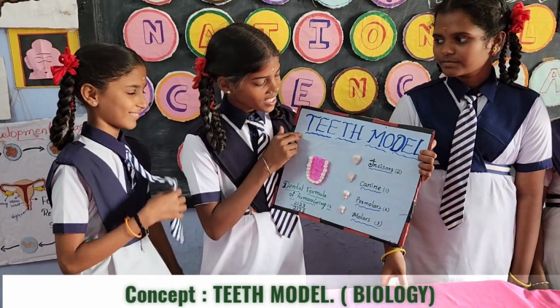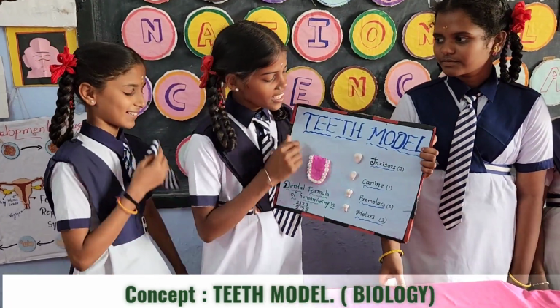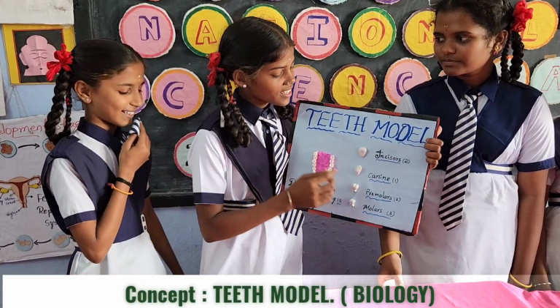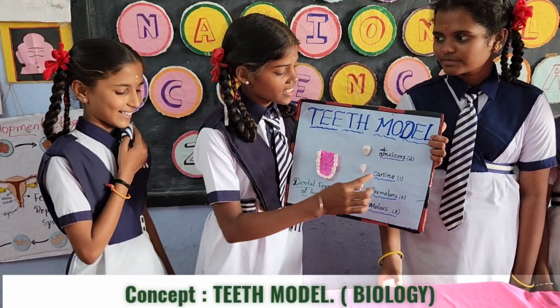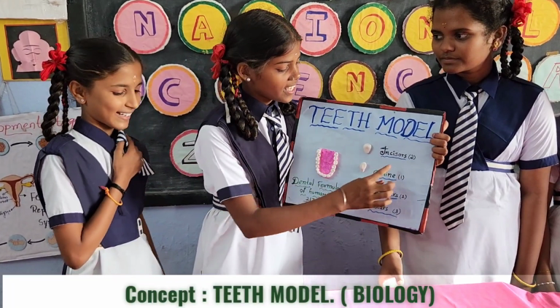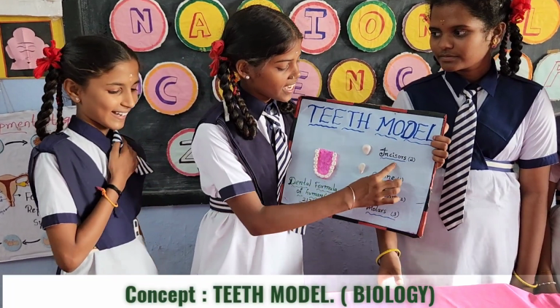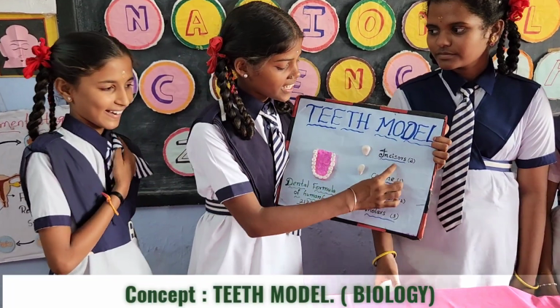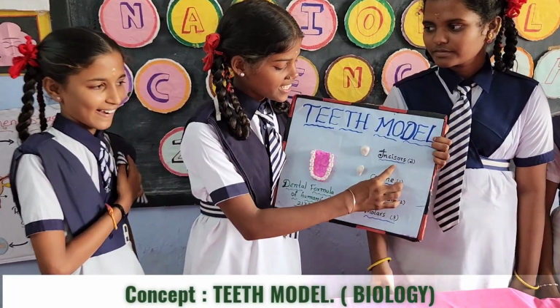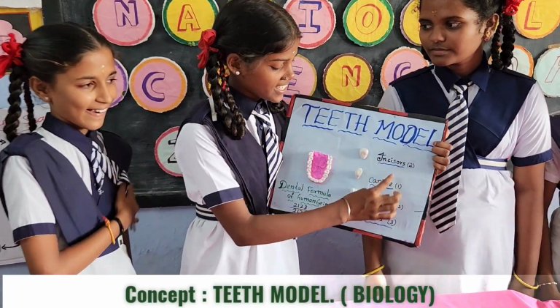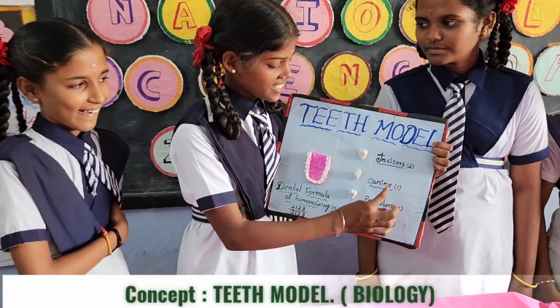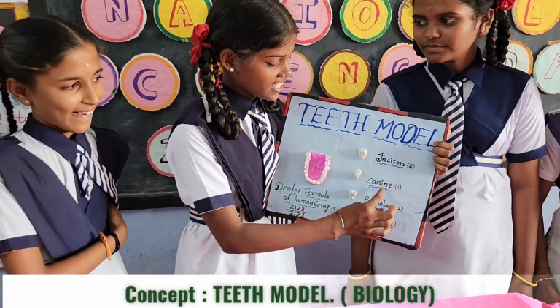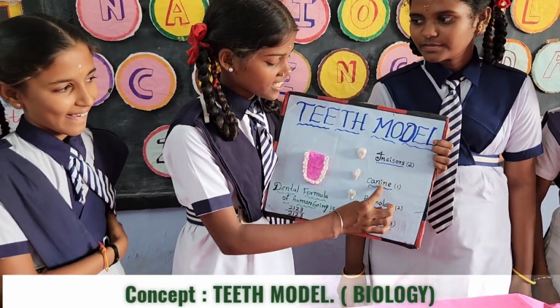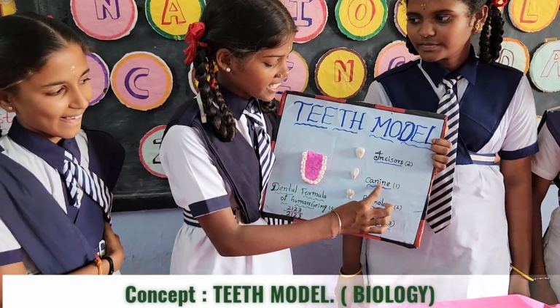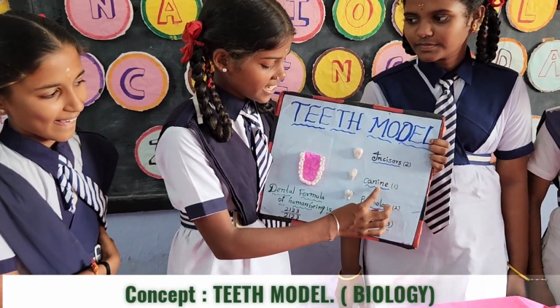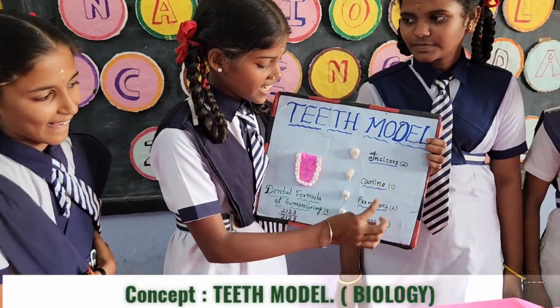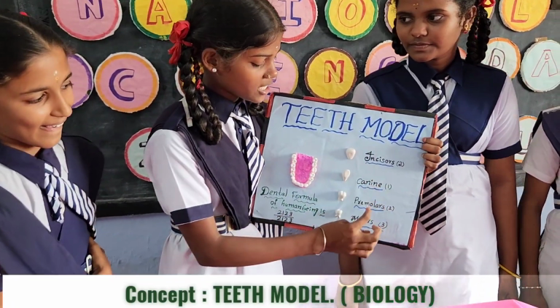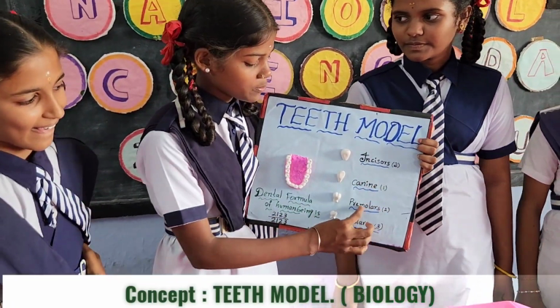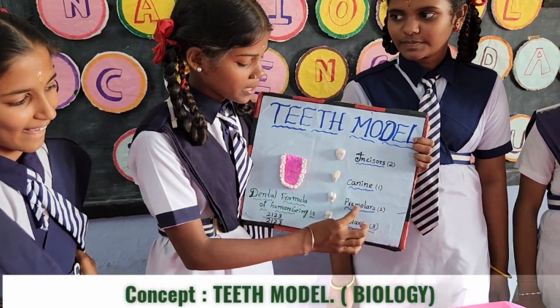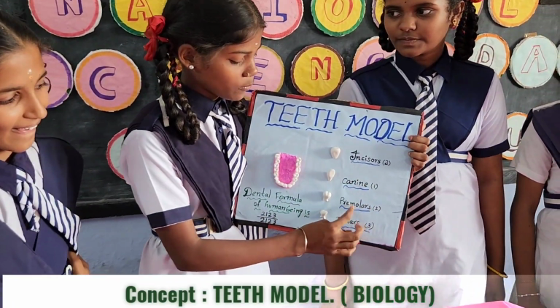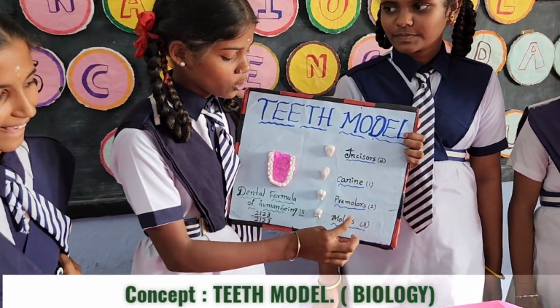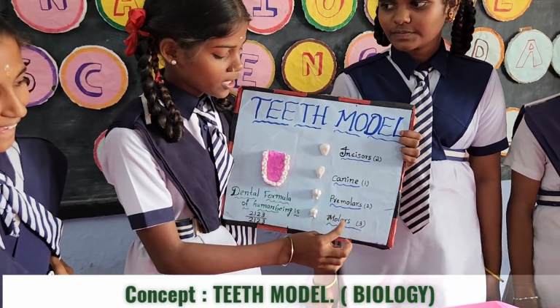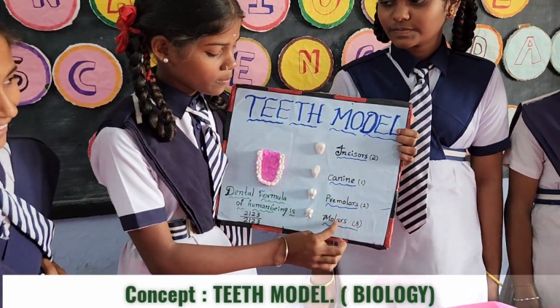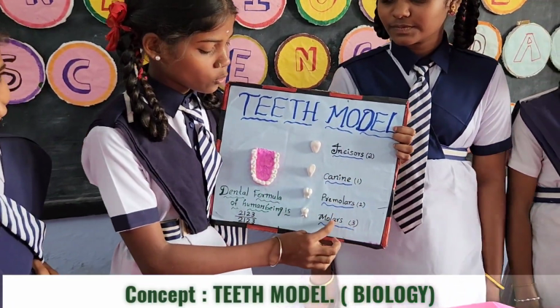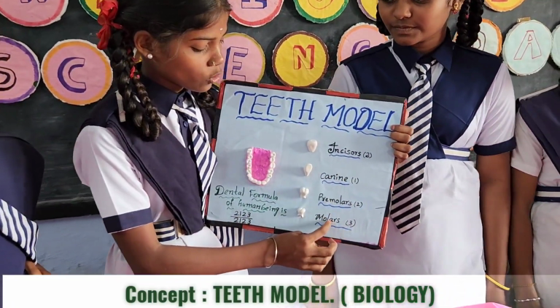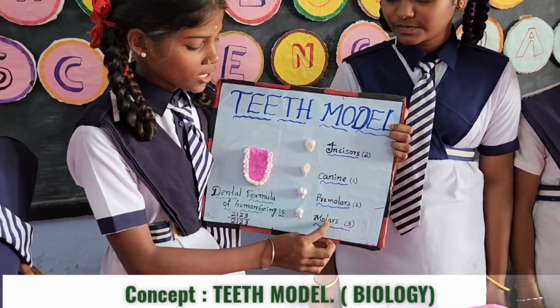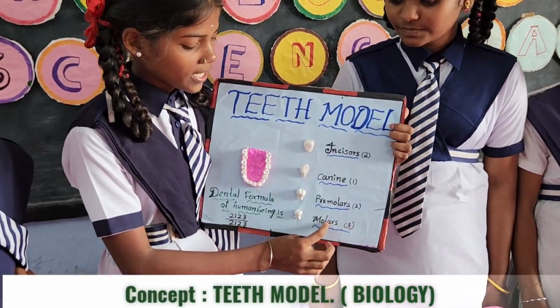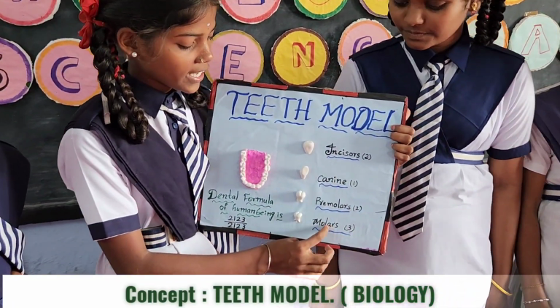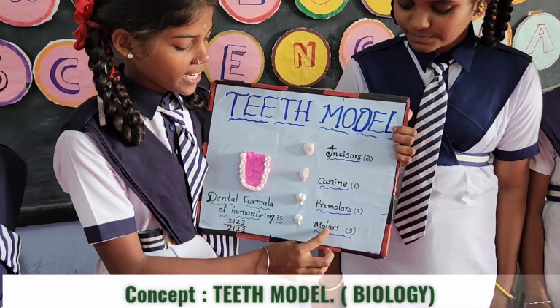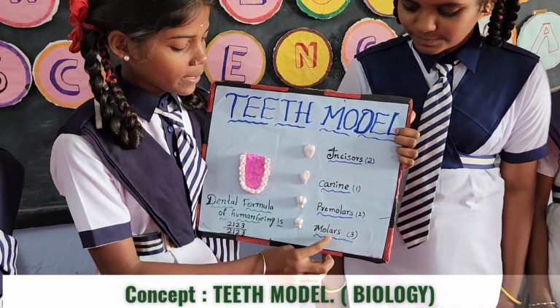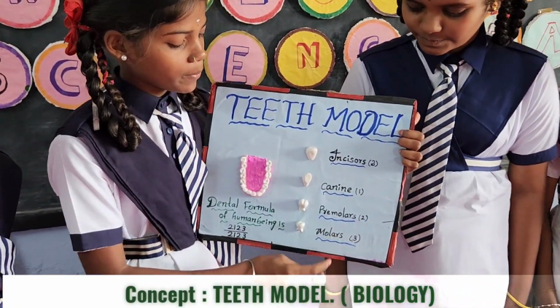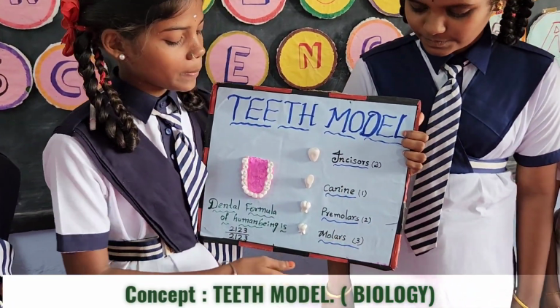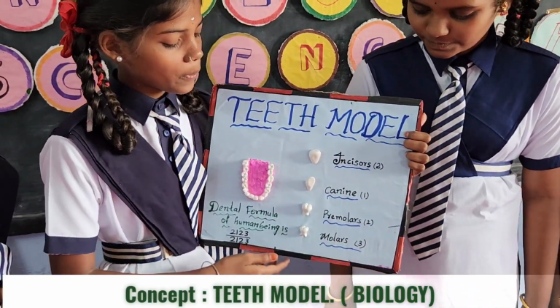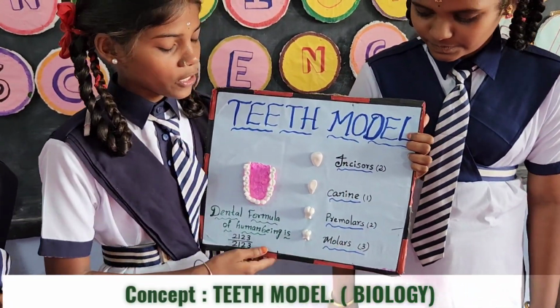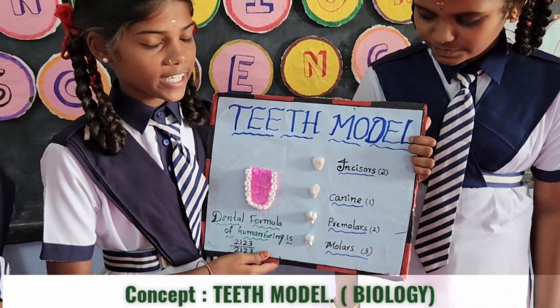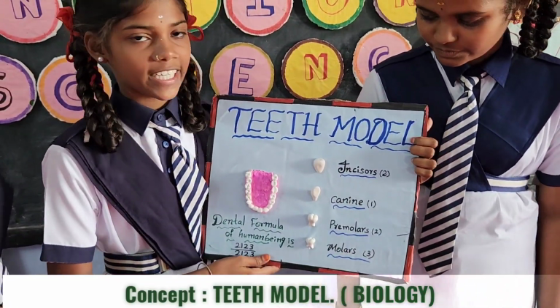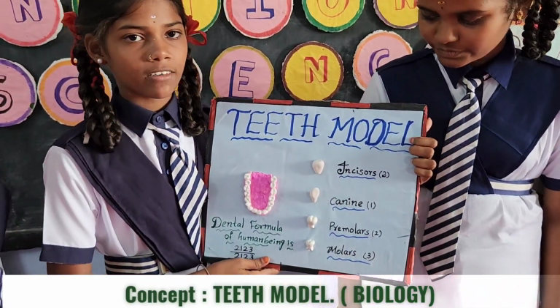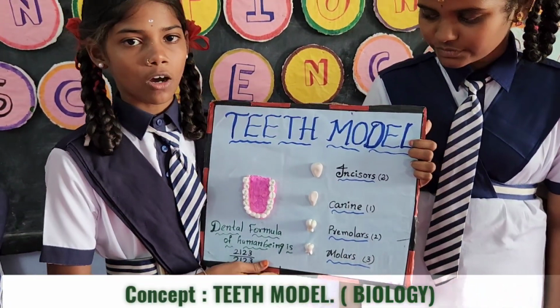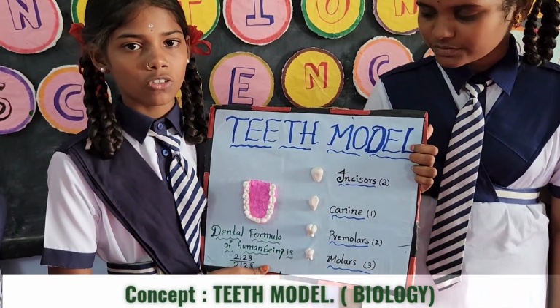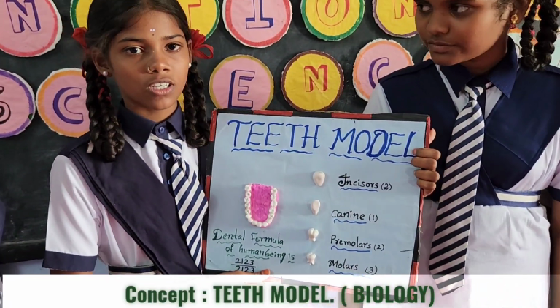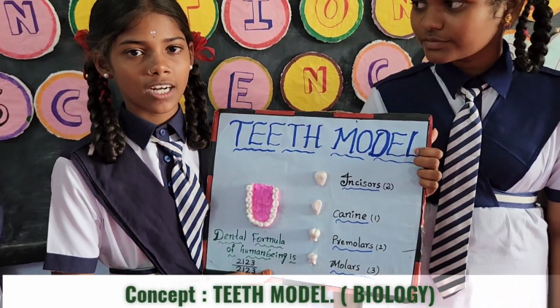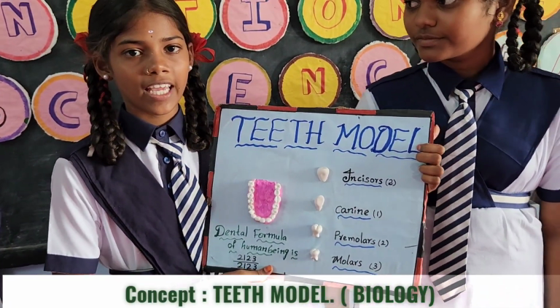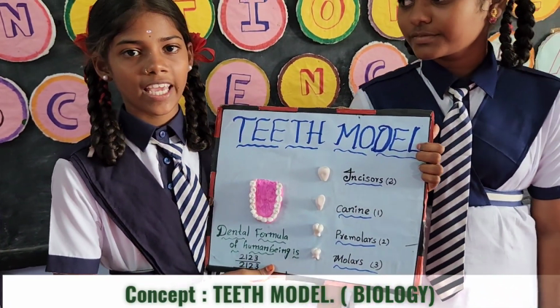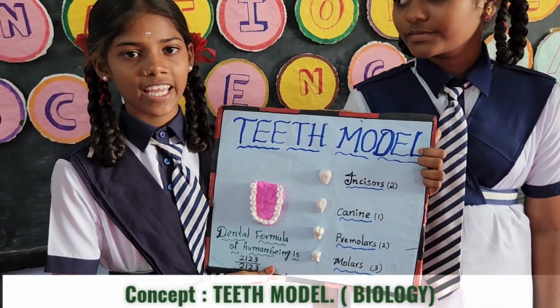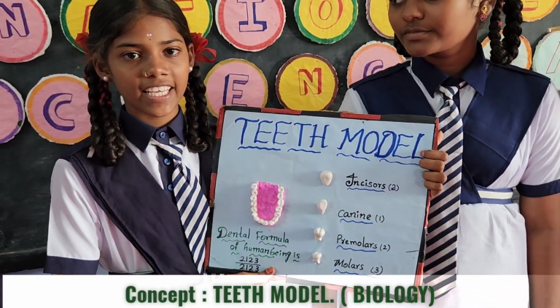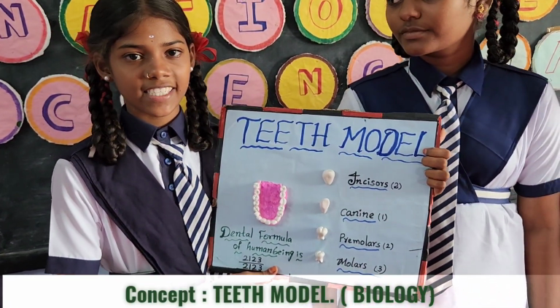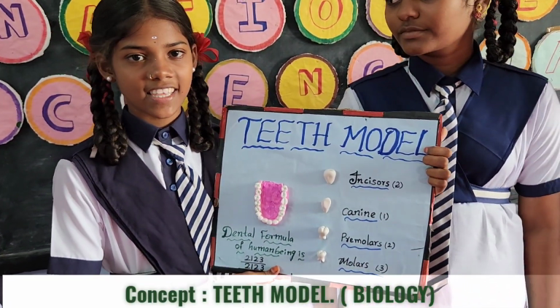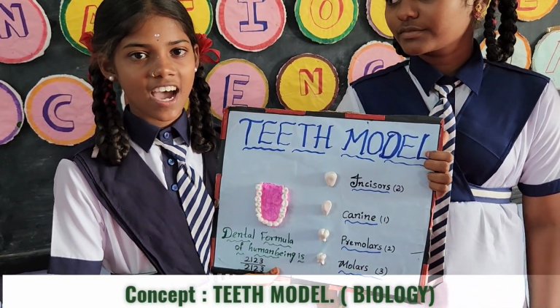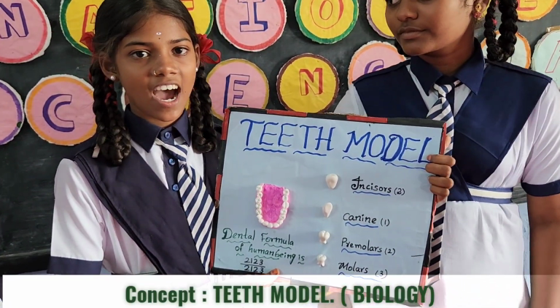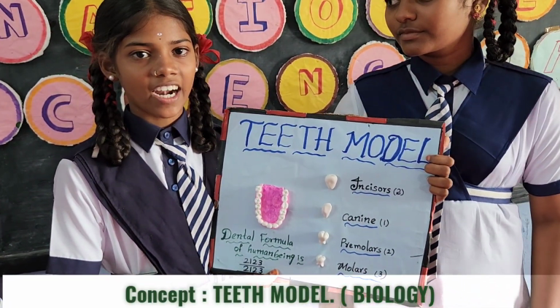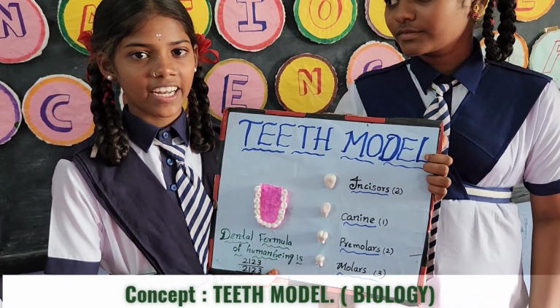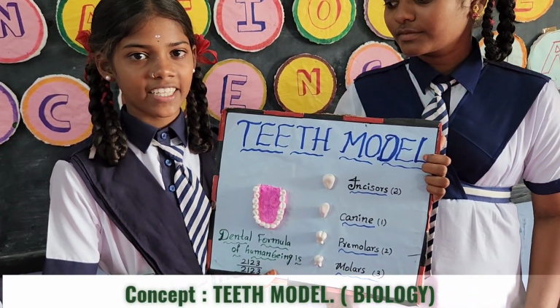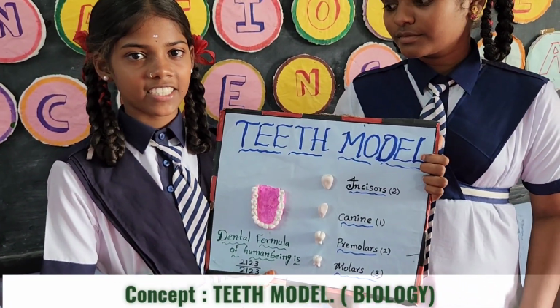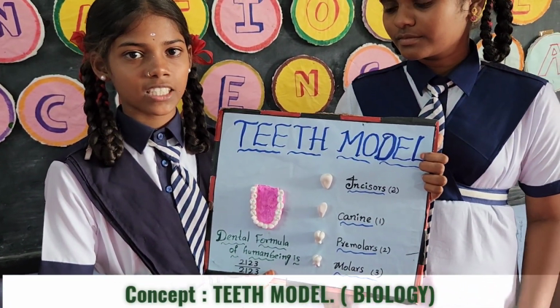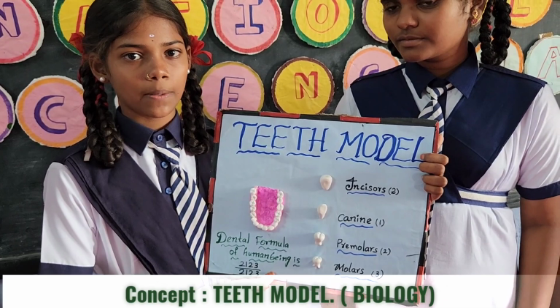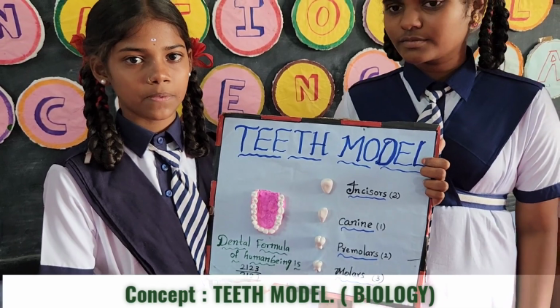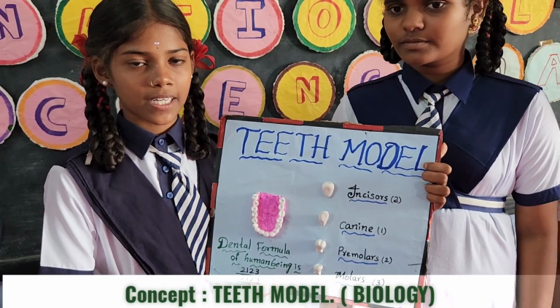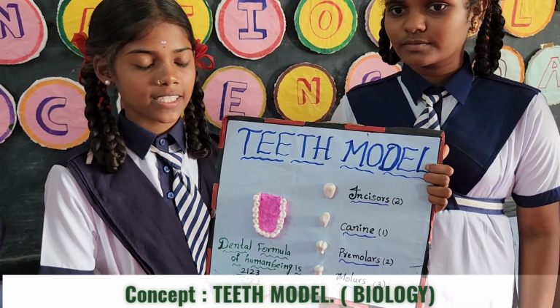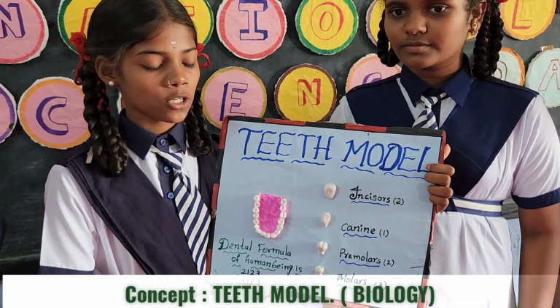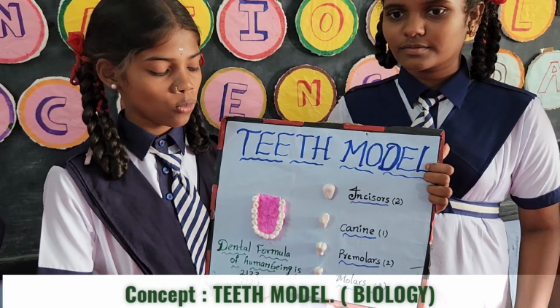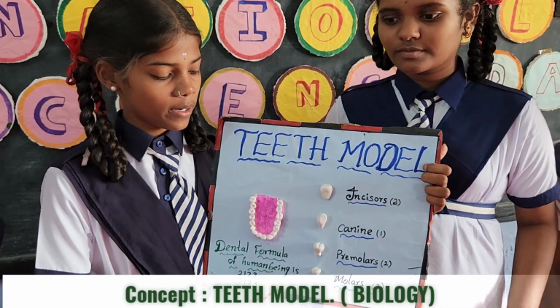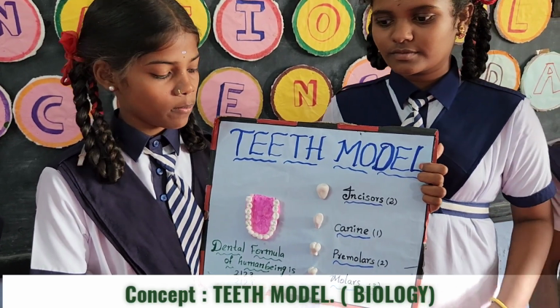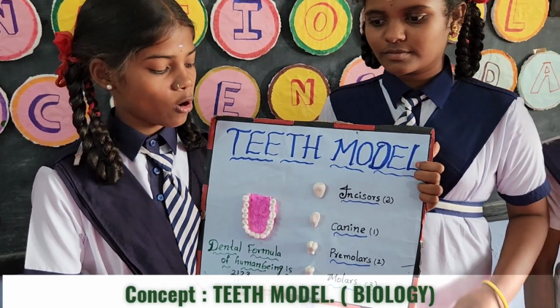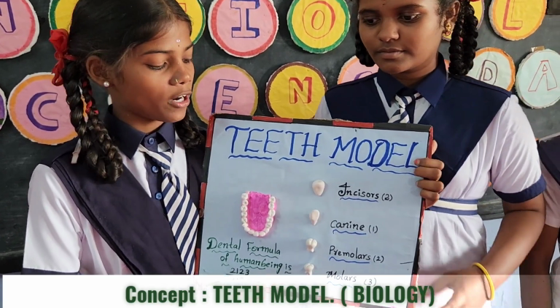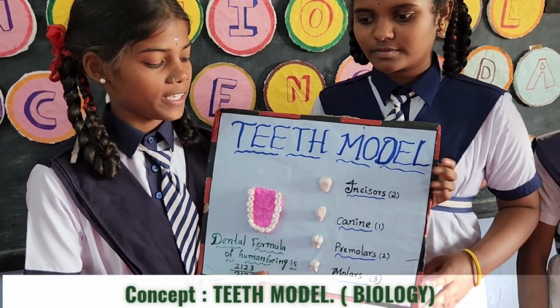There are incisors, canines, premolar, and molar. Enamel, the protective outer layer, is the hardest substance in the human body.